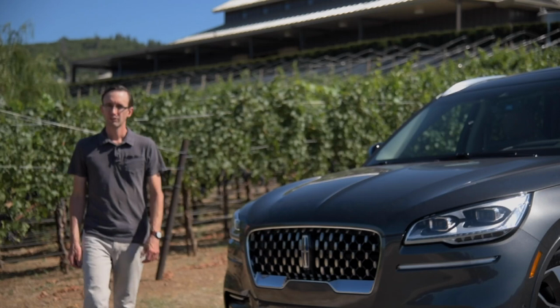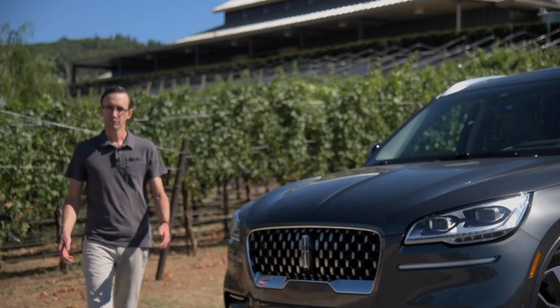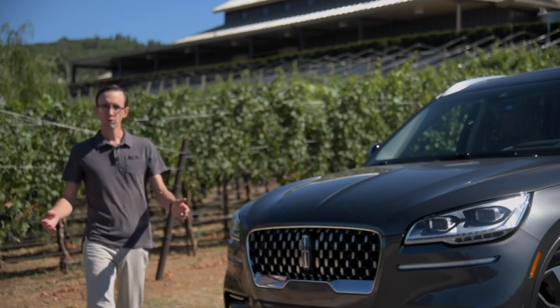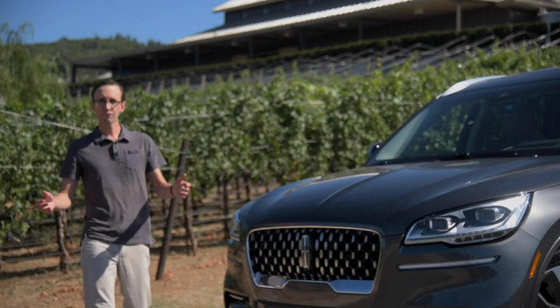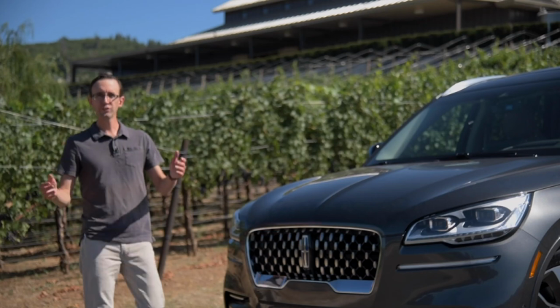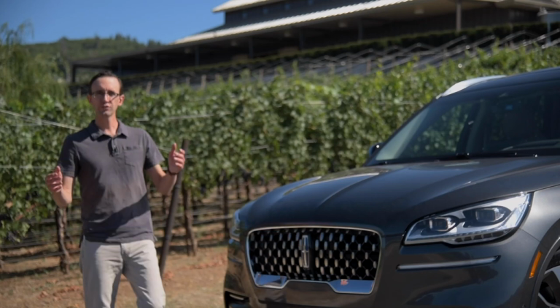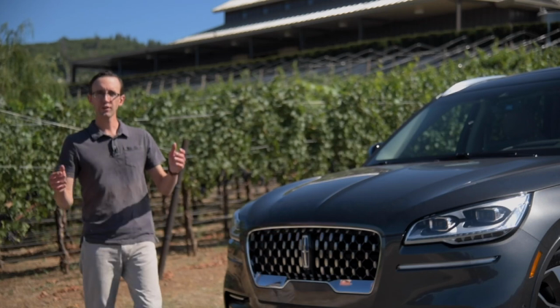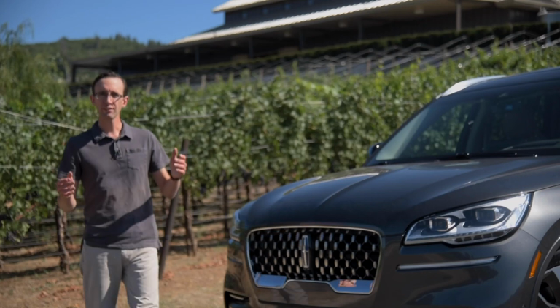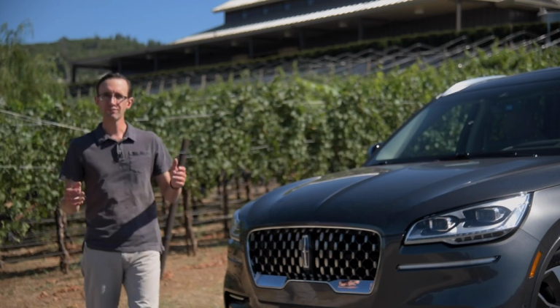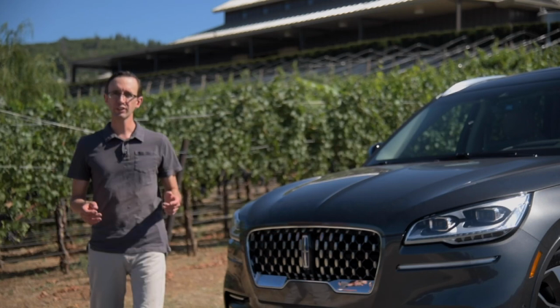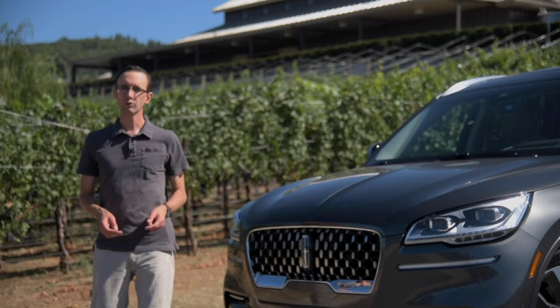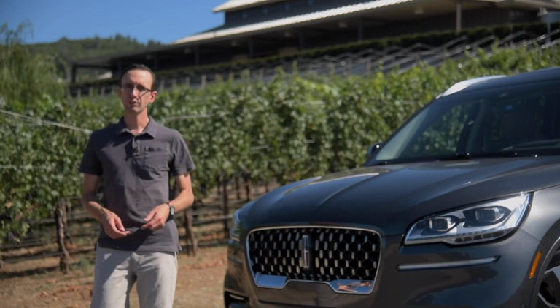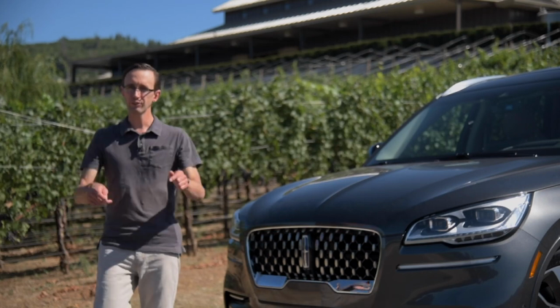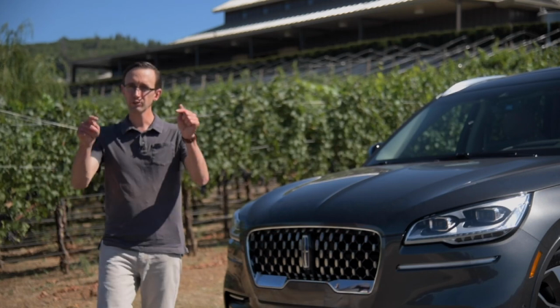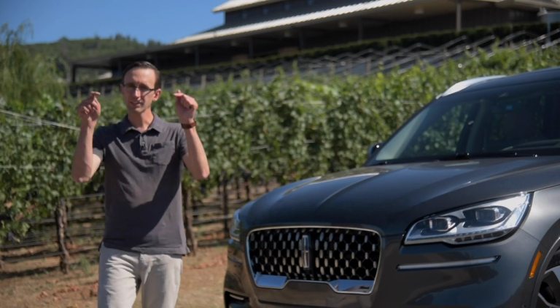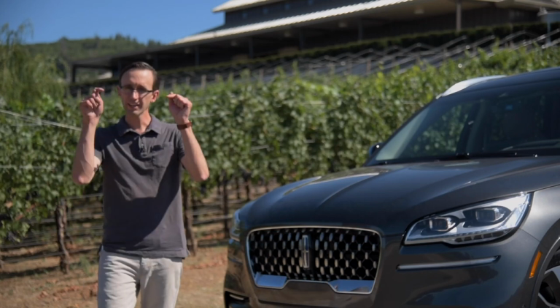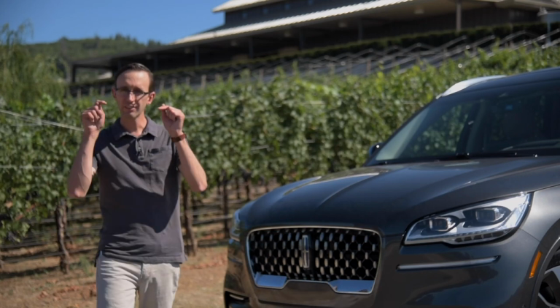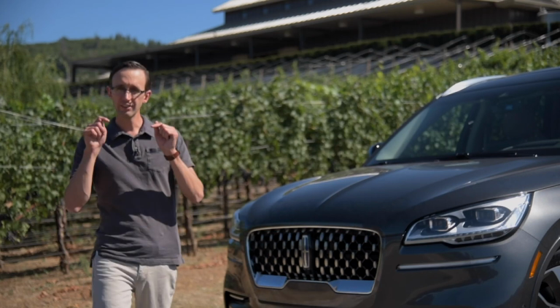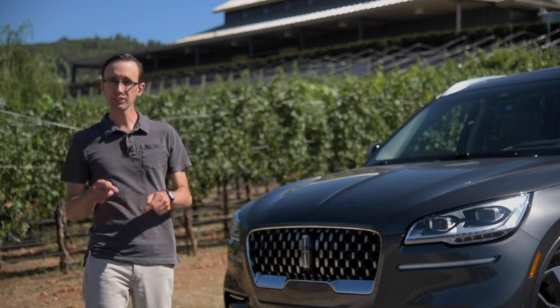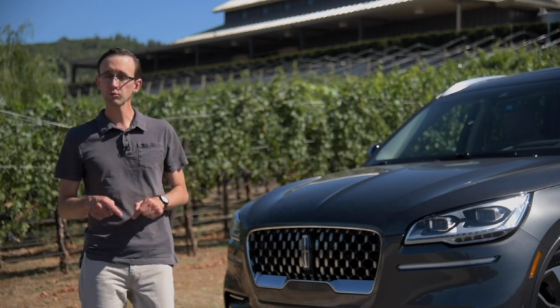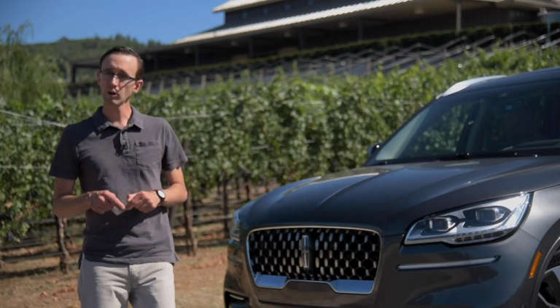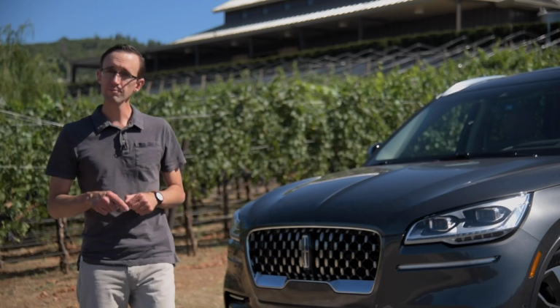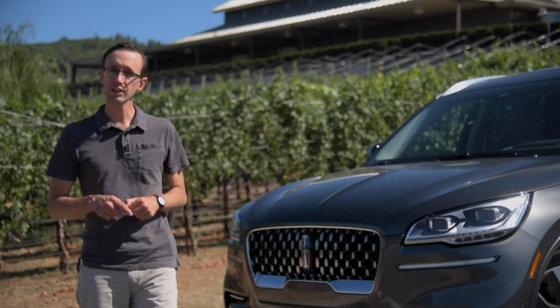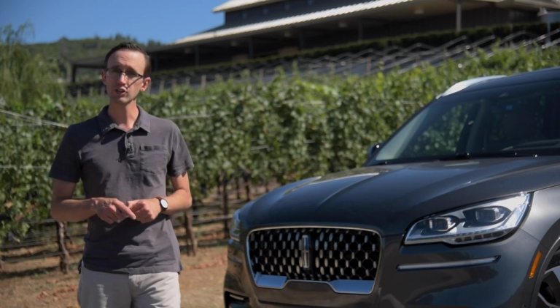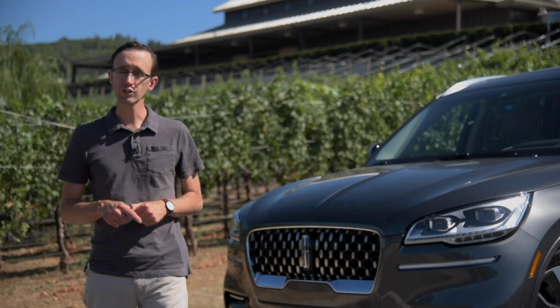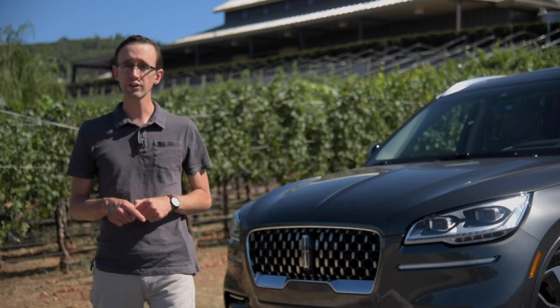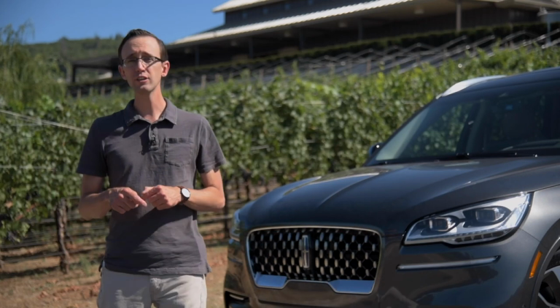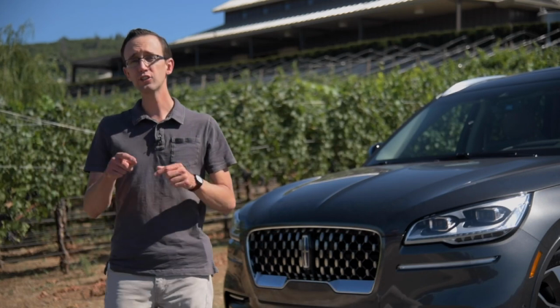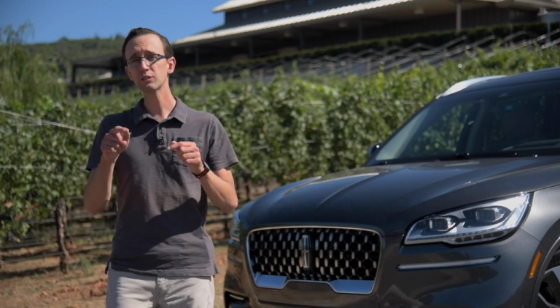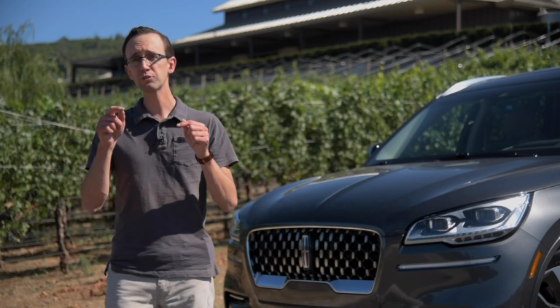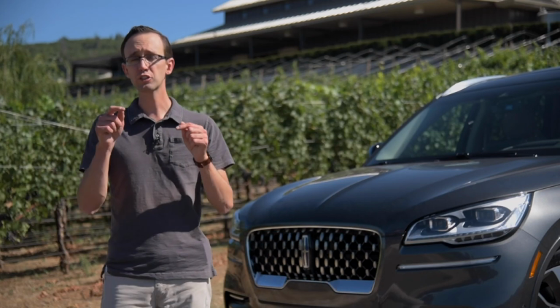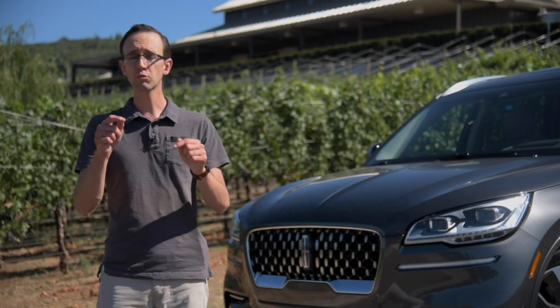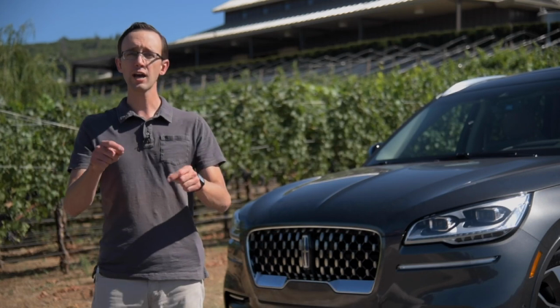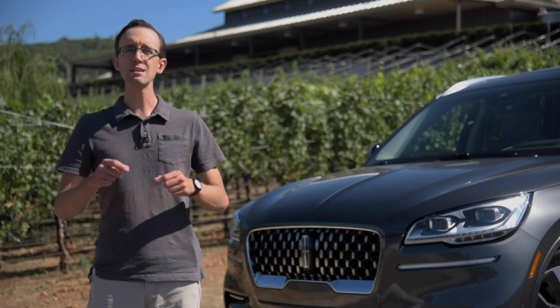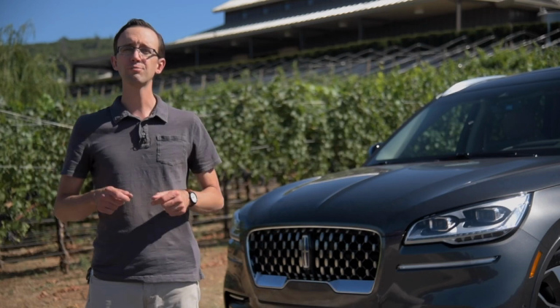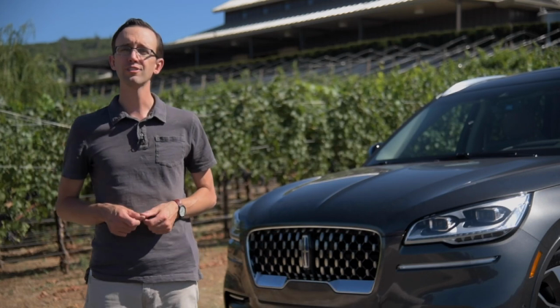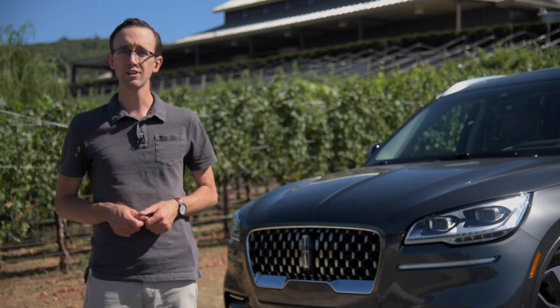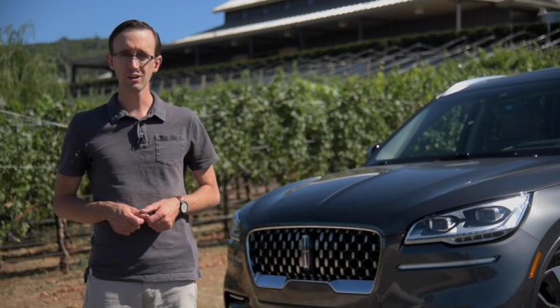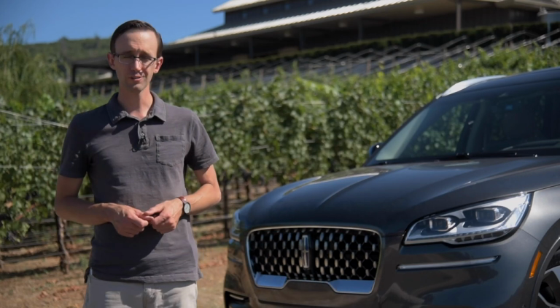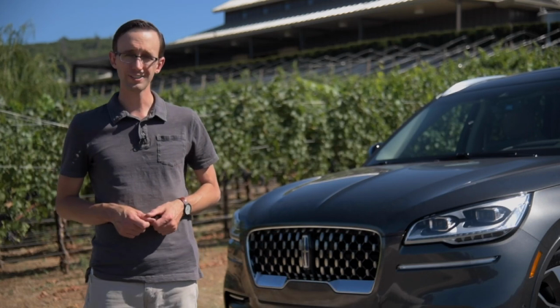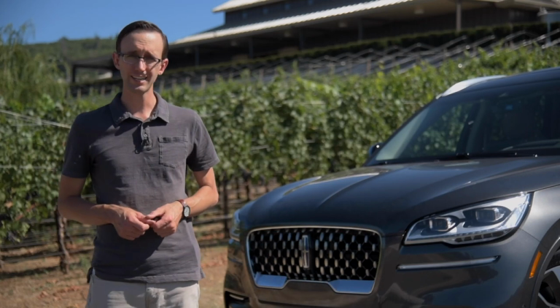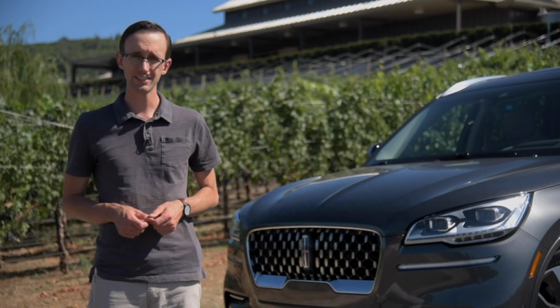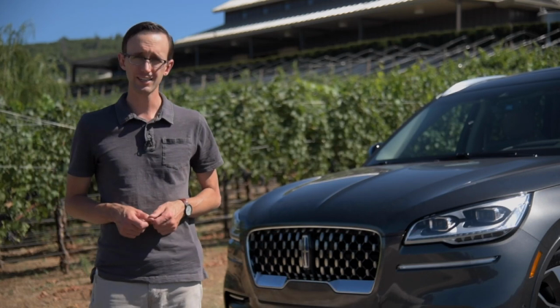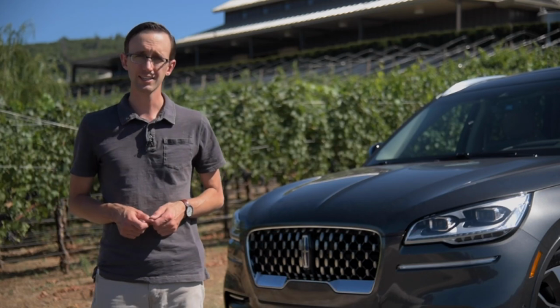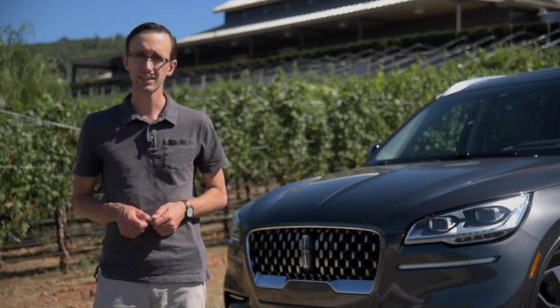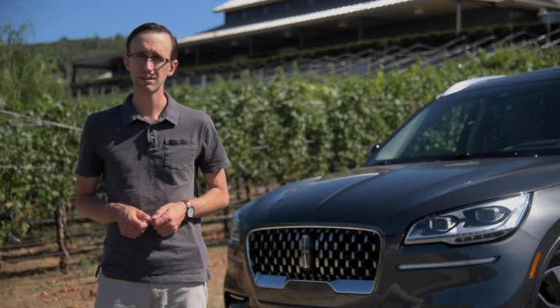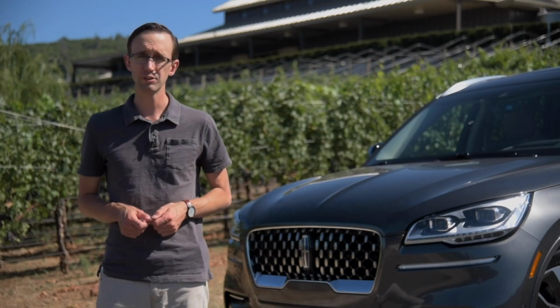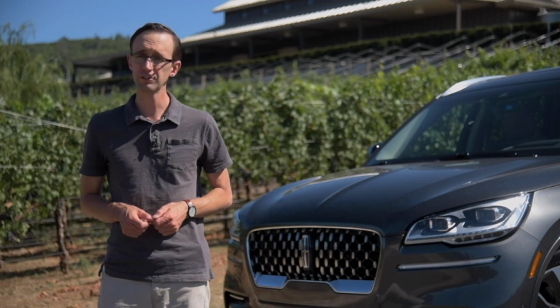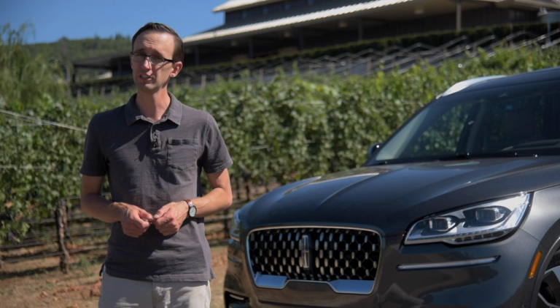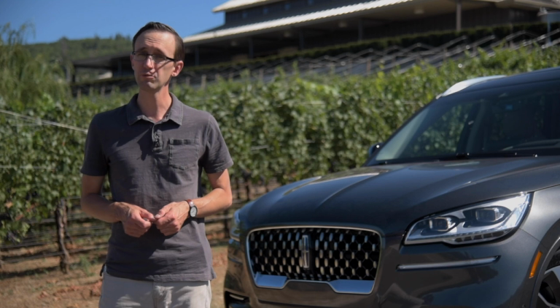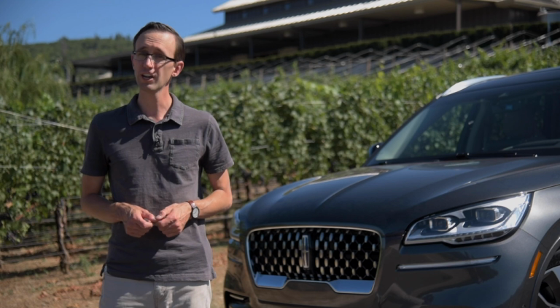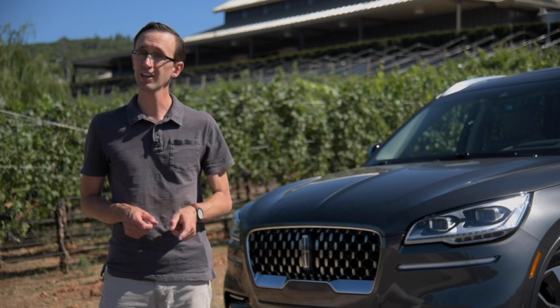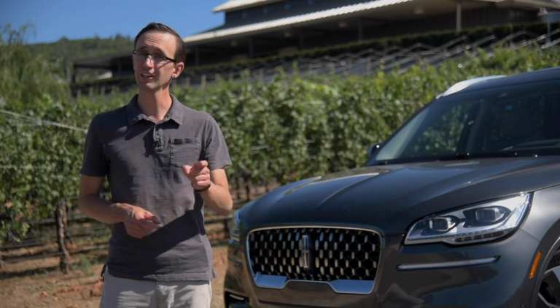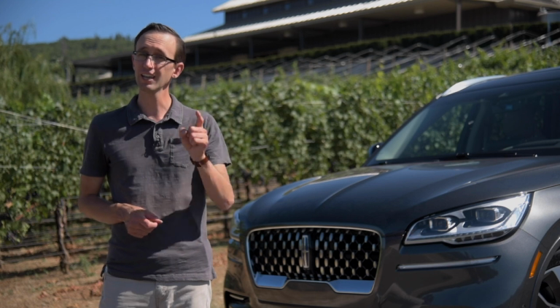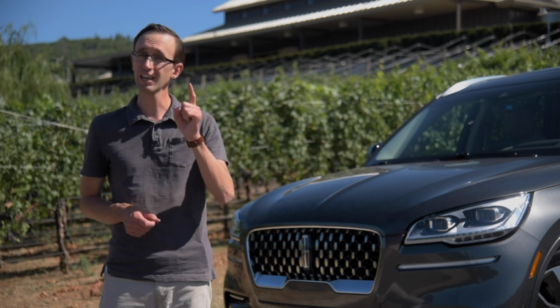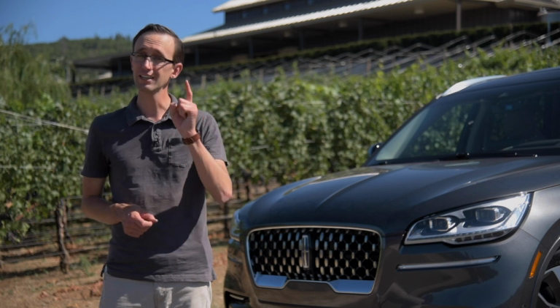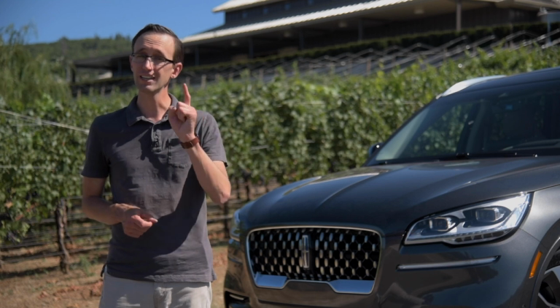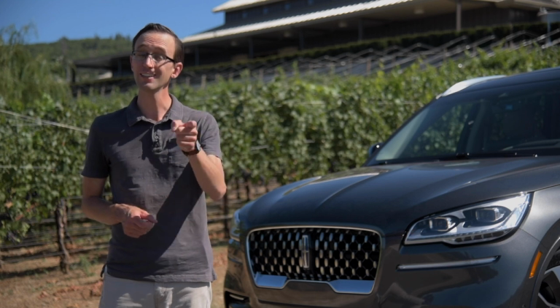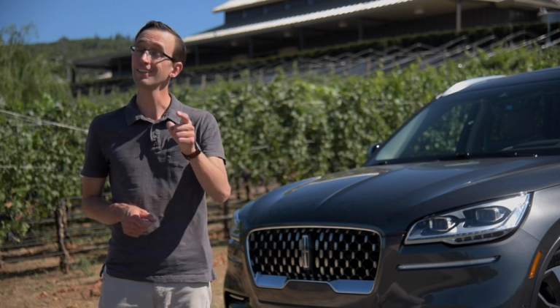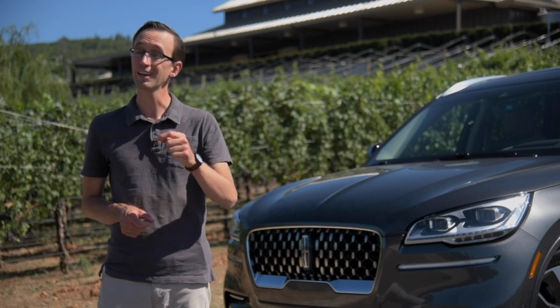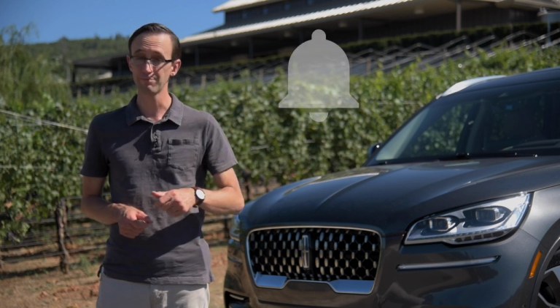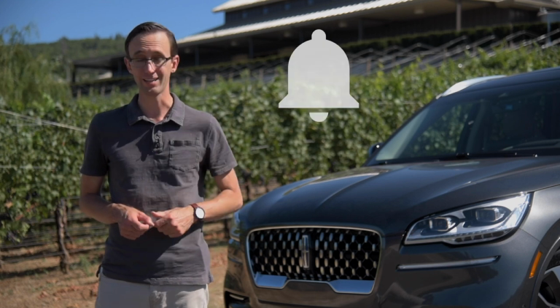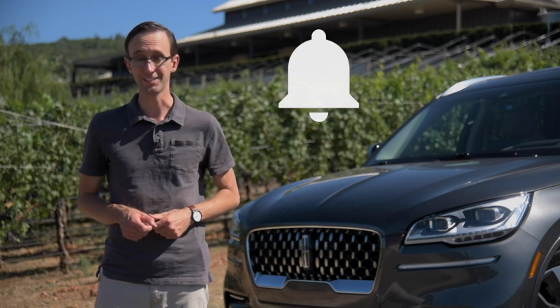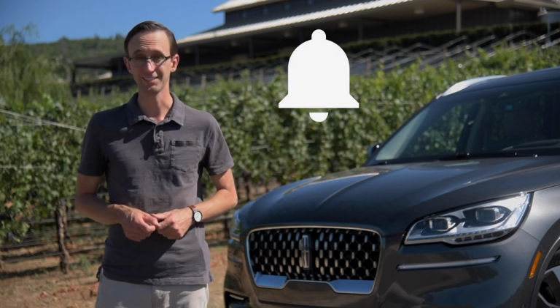For more first-drive vehicle reviews like this one, make sure you subscribe to the Autoguide.com YouTube channel and hit that bell.